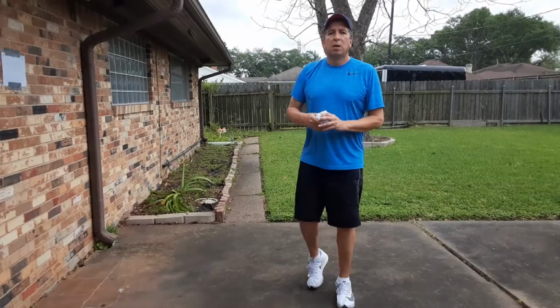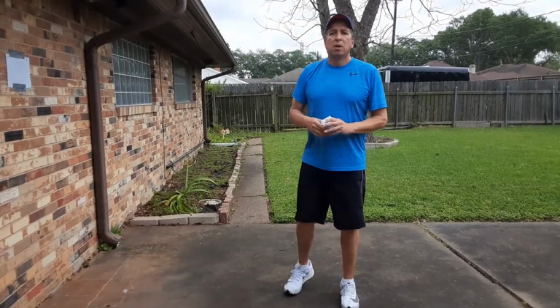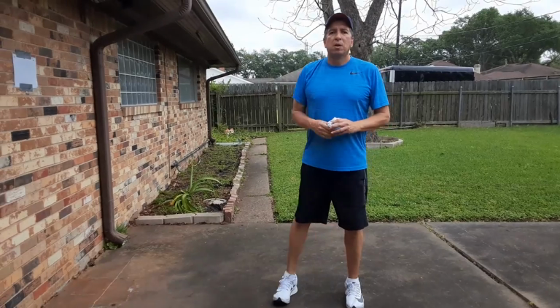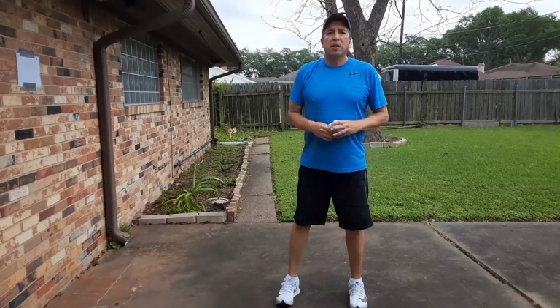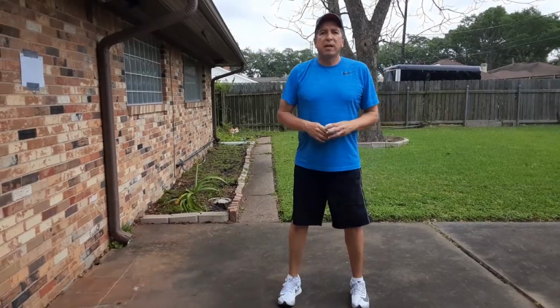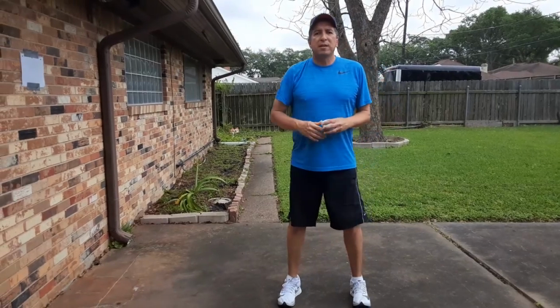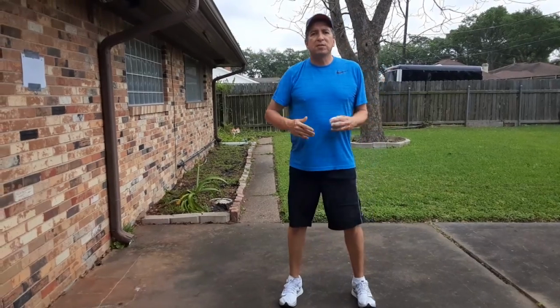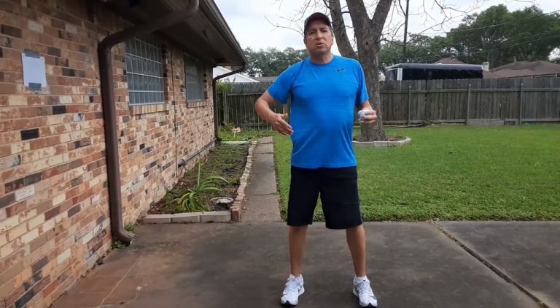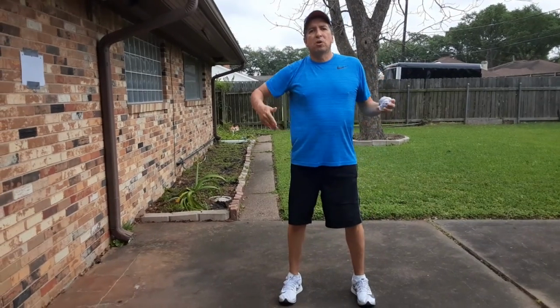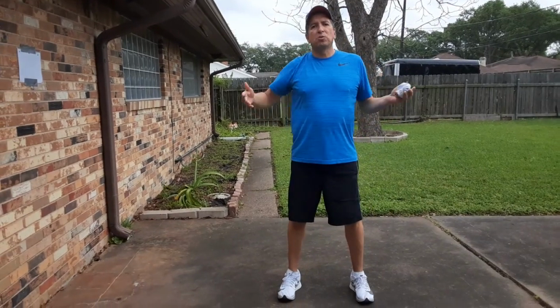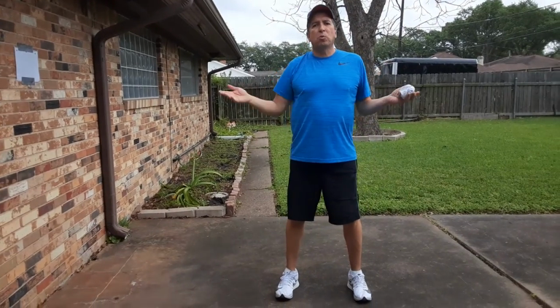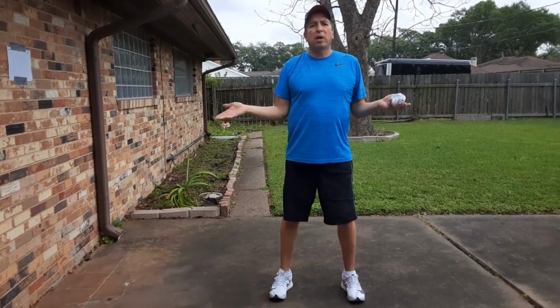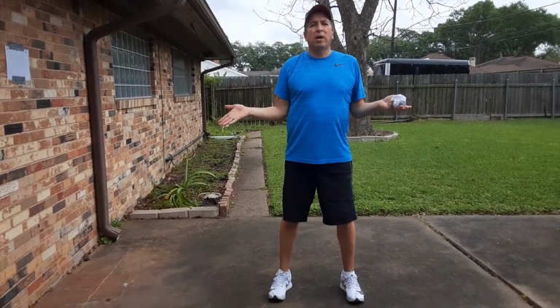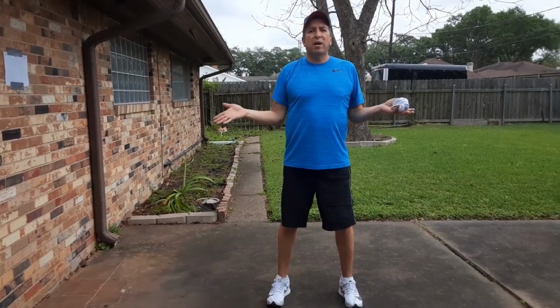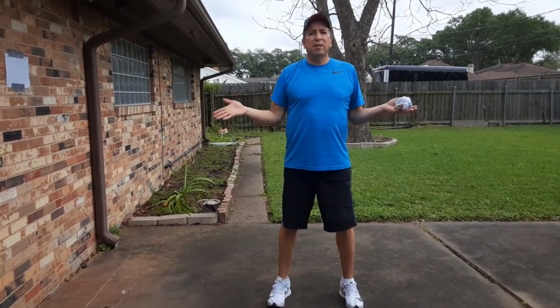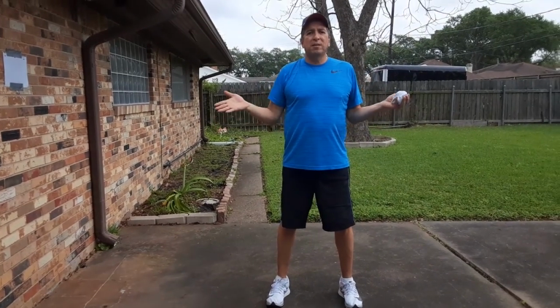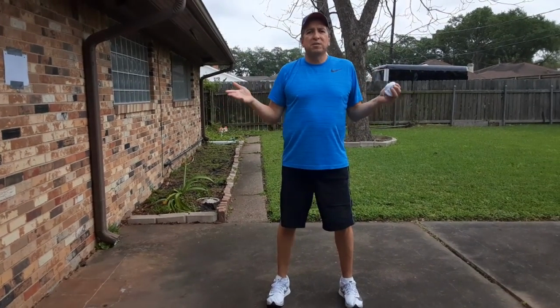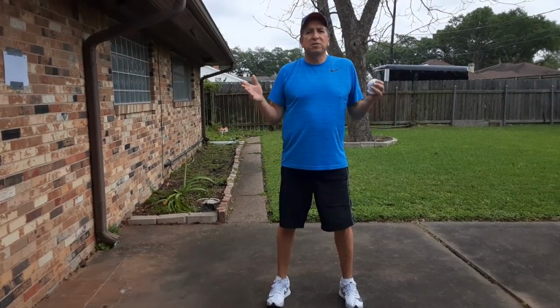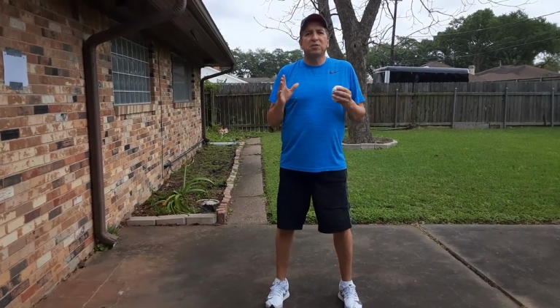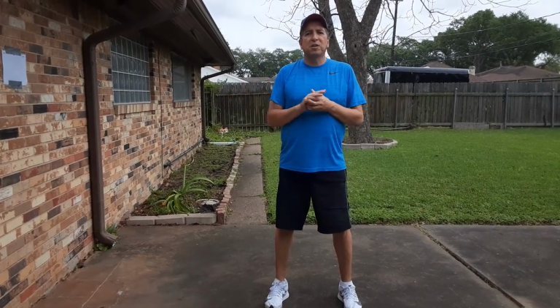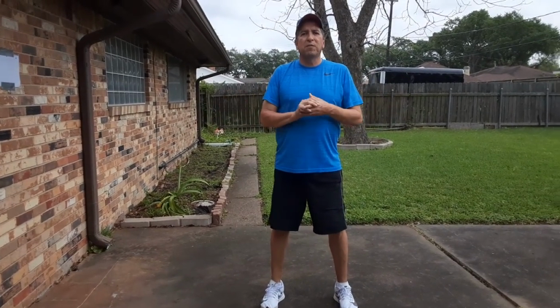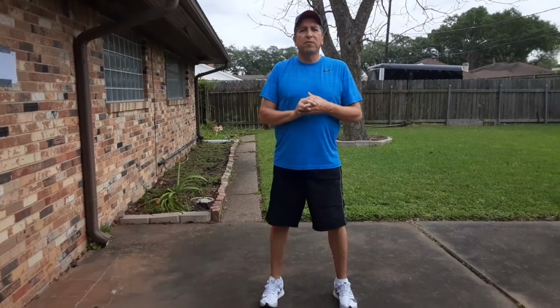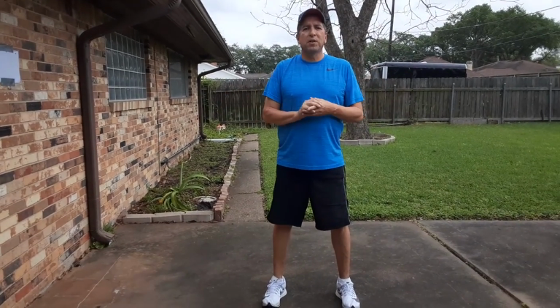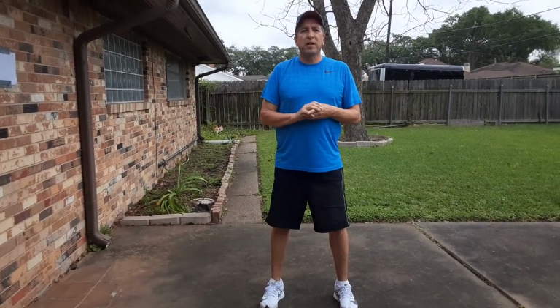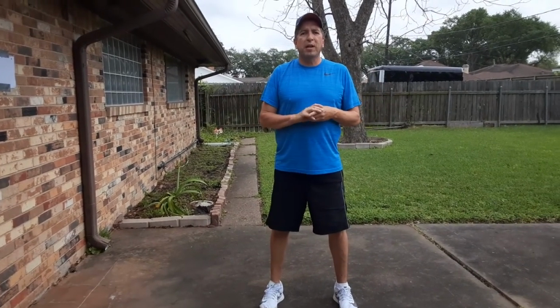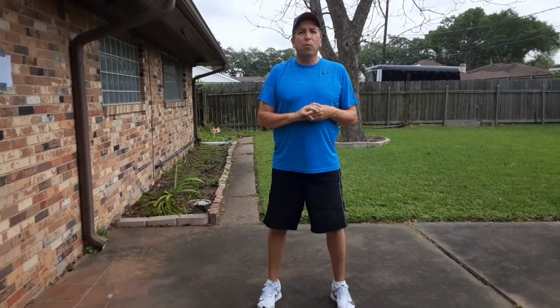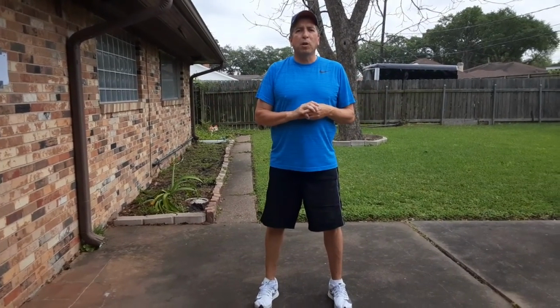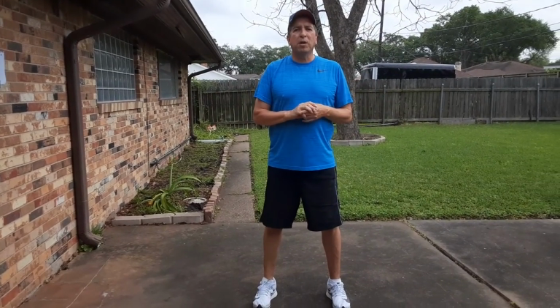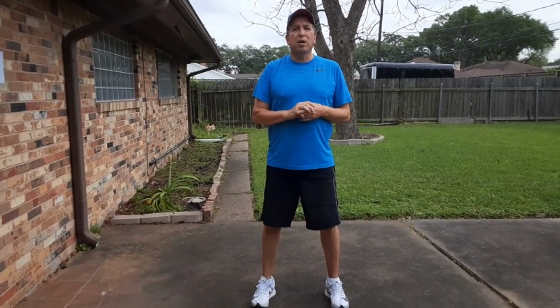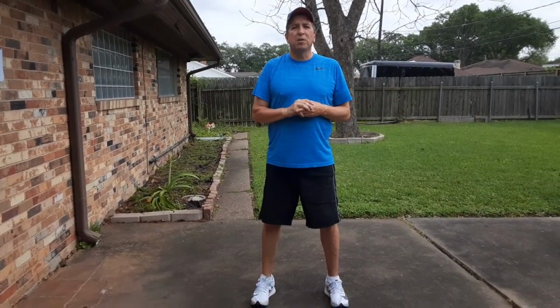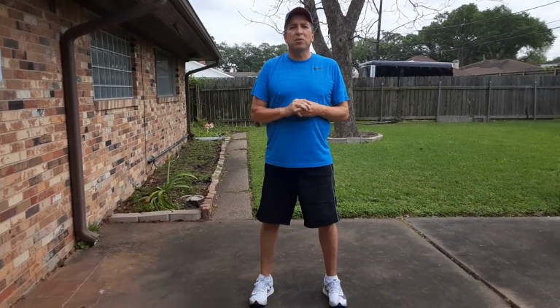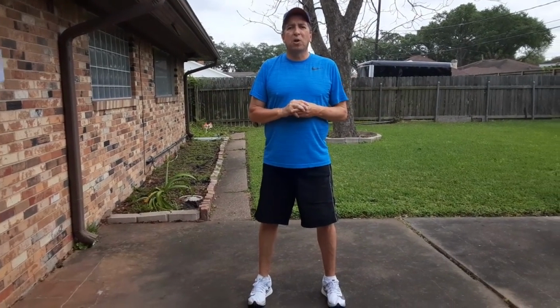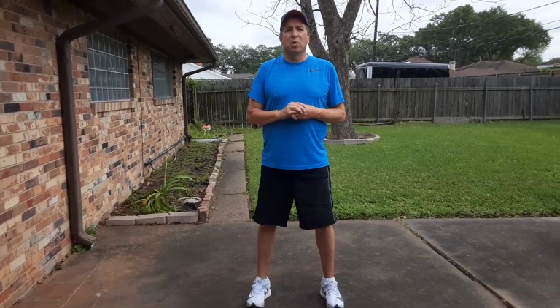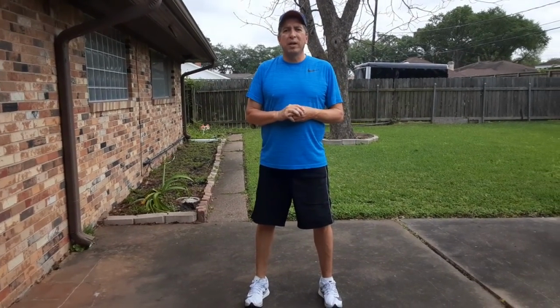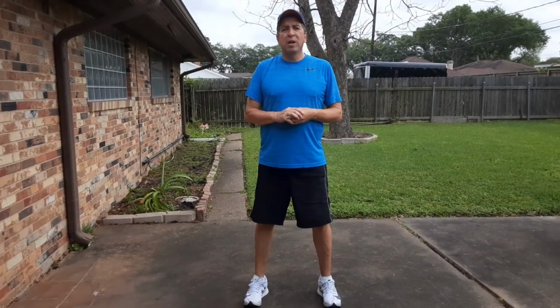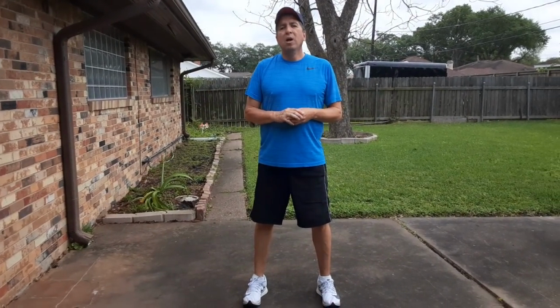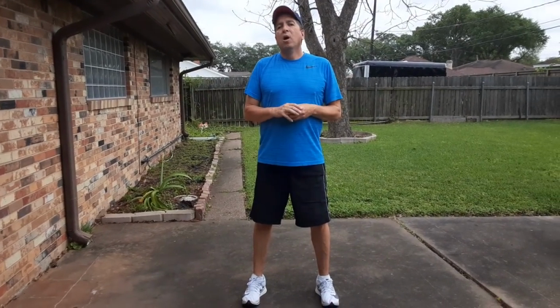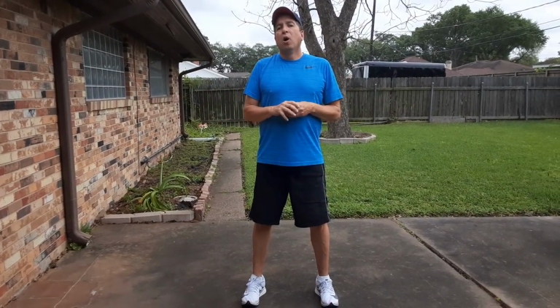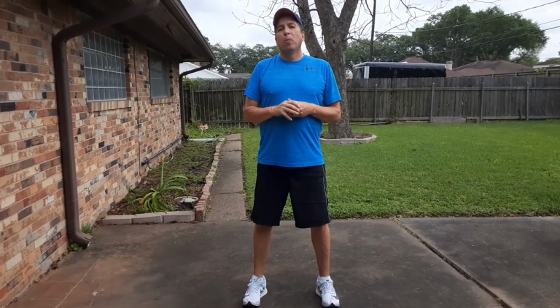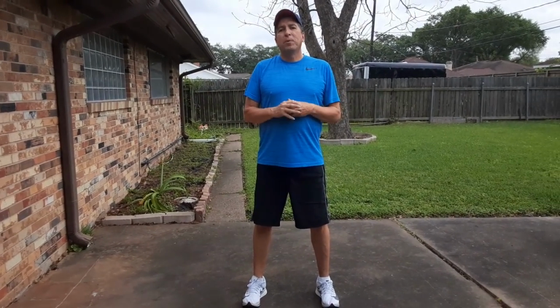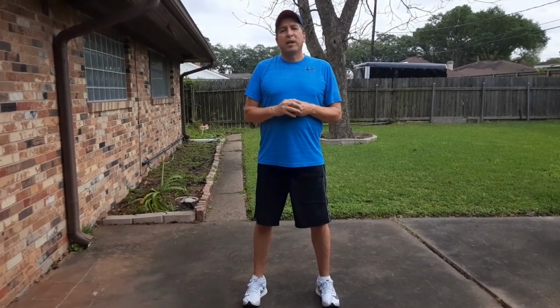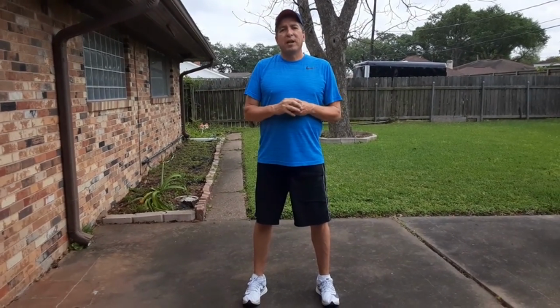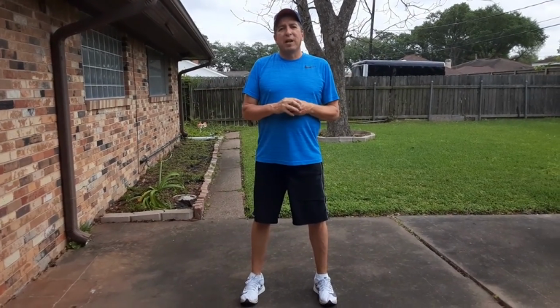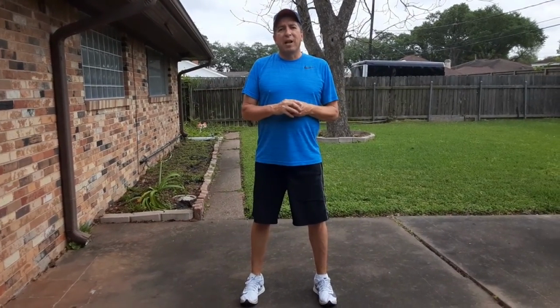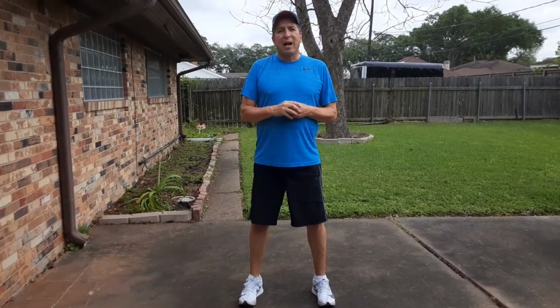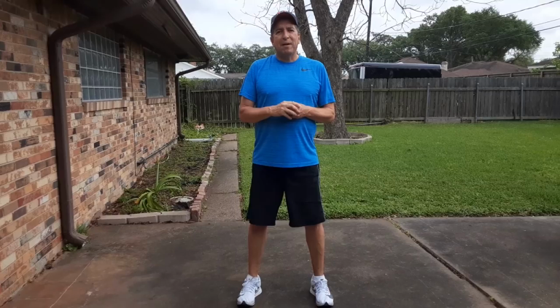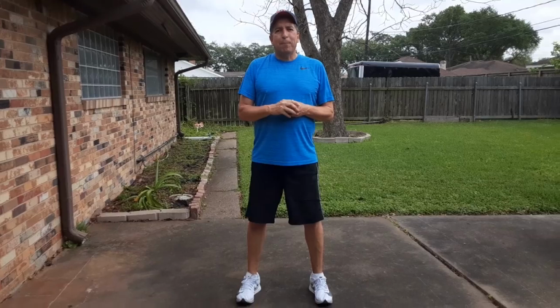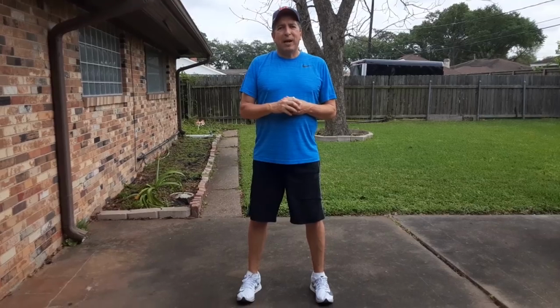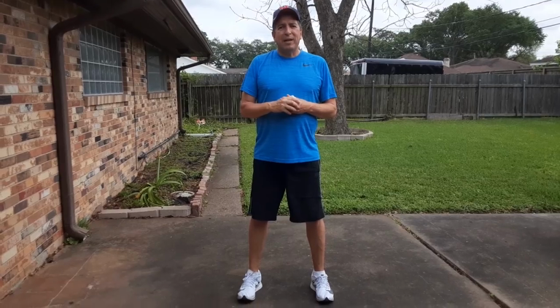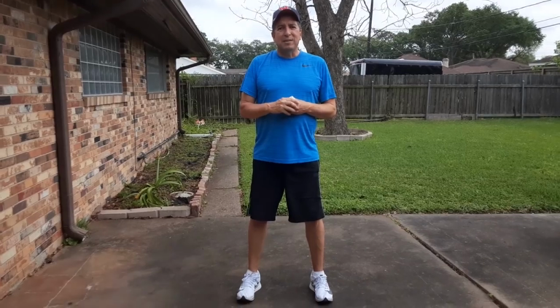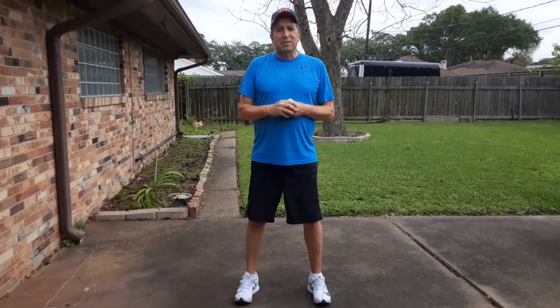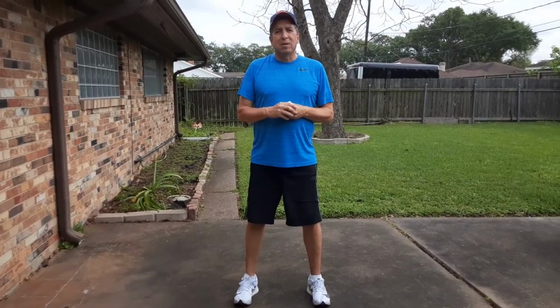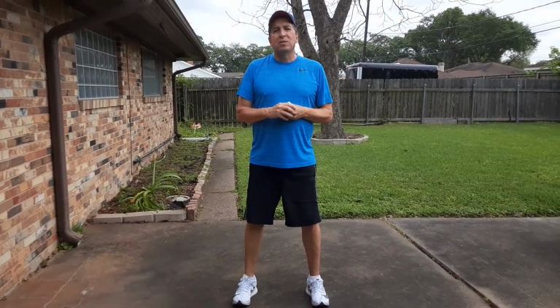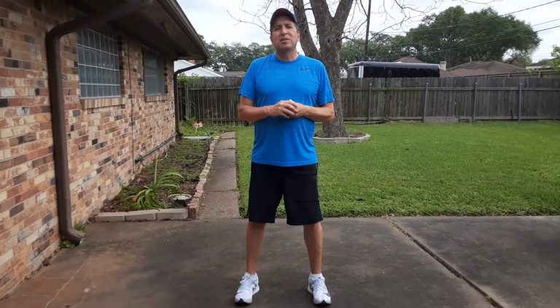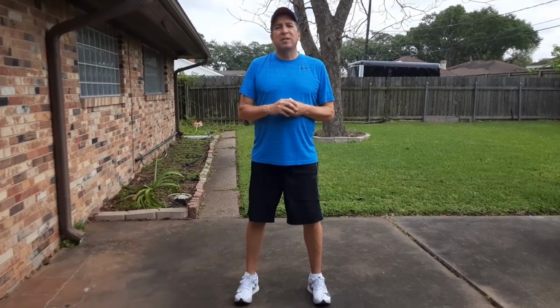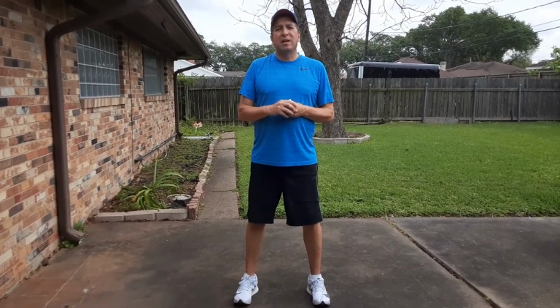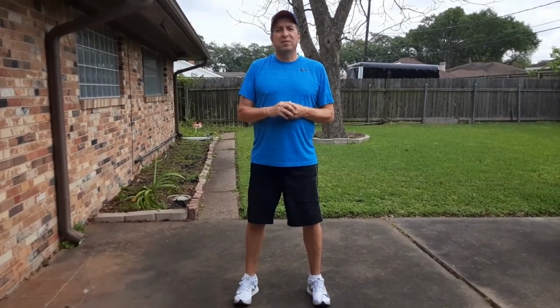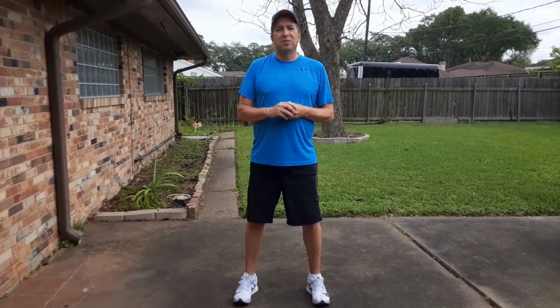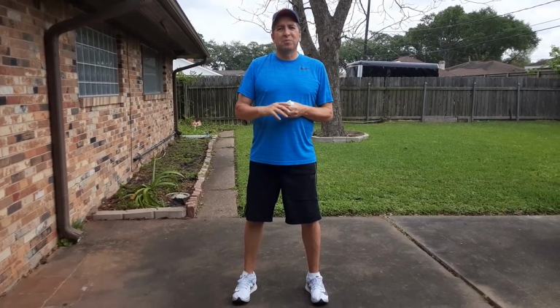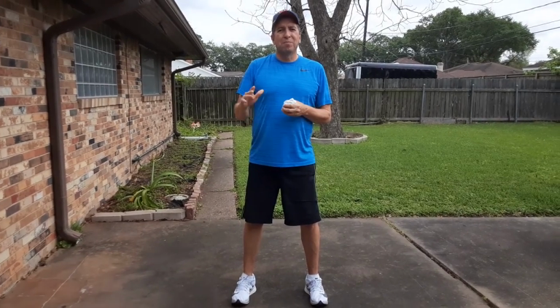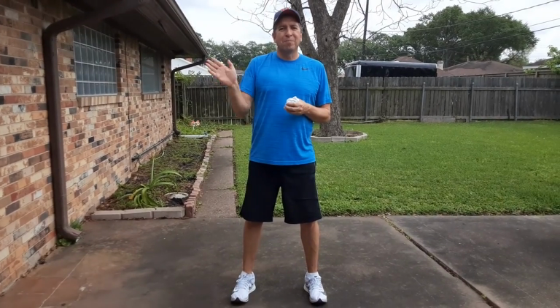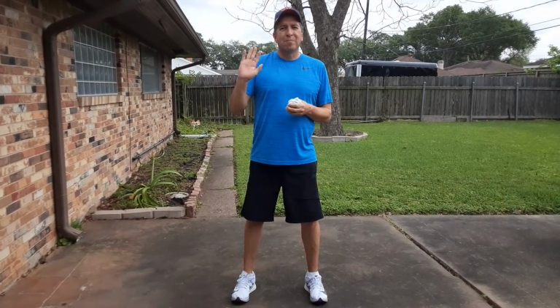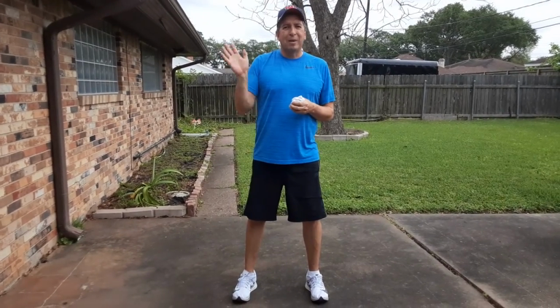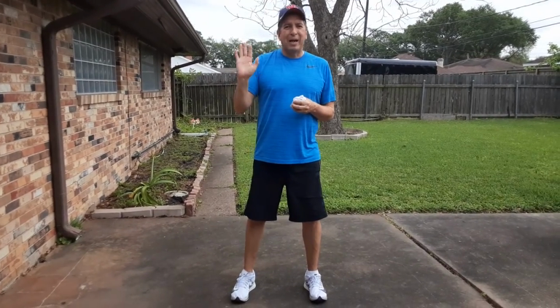Okay, this is Coach Cuellar. This is your skill for the day, working on throwing. Hope you're getting a lot of practice. See y'all soon. Bye.